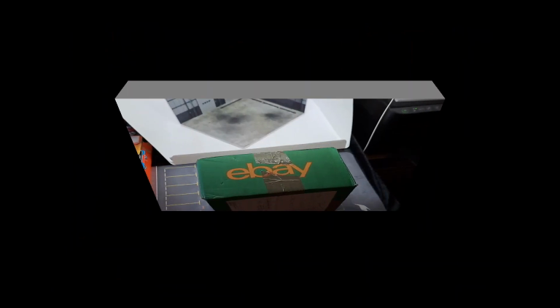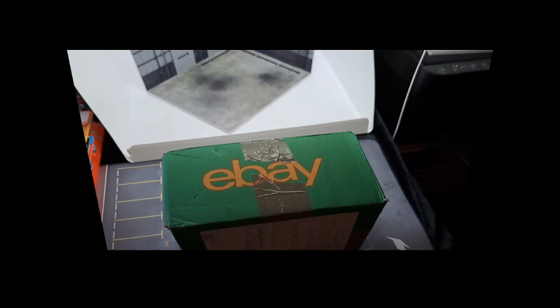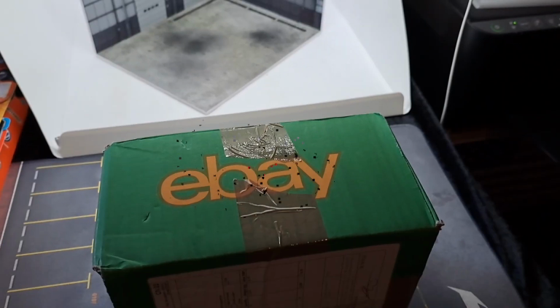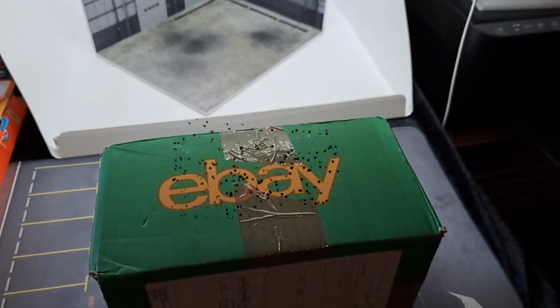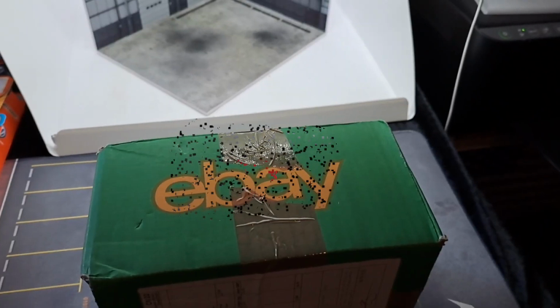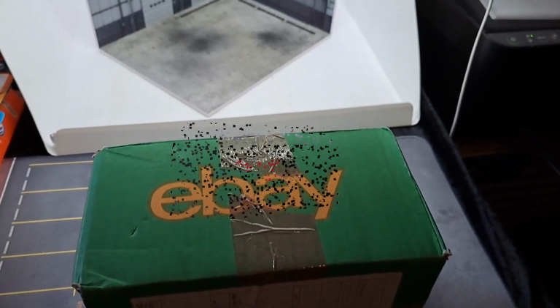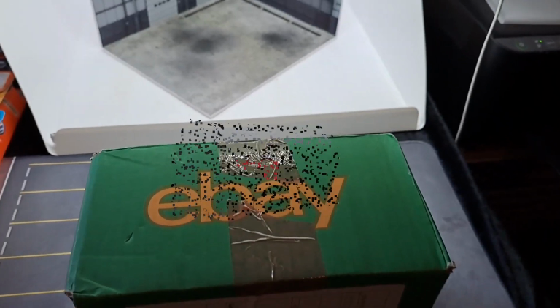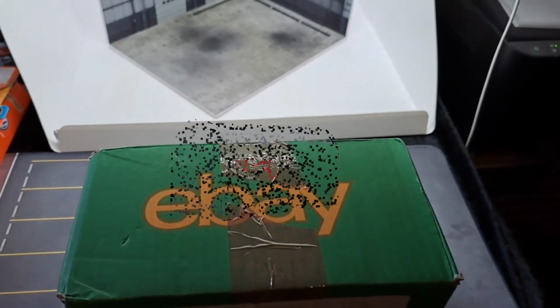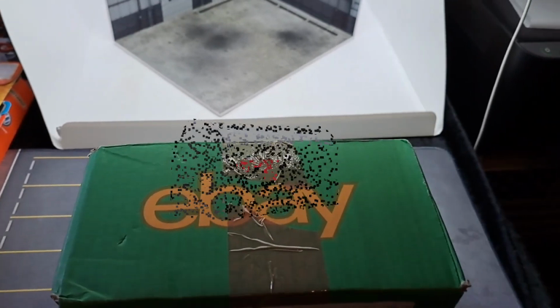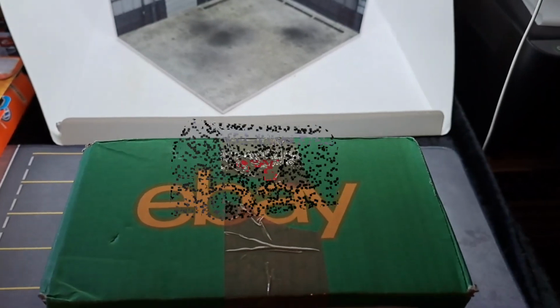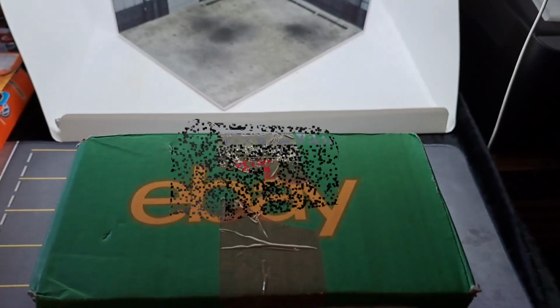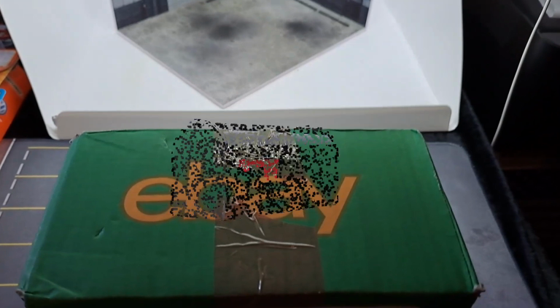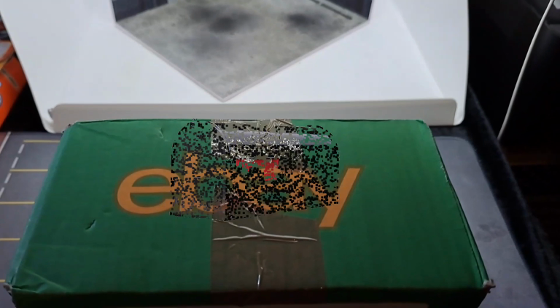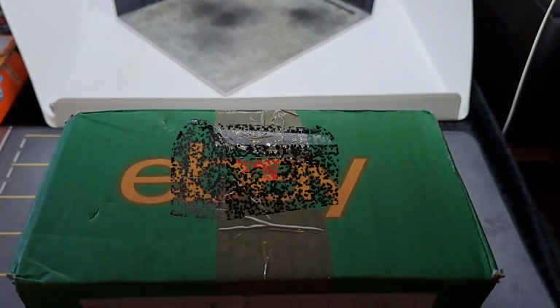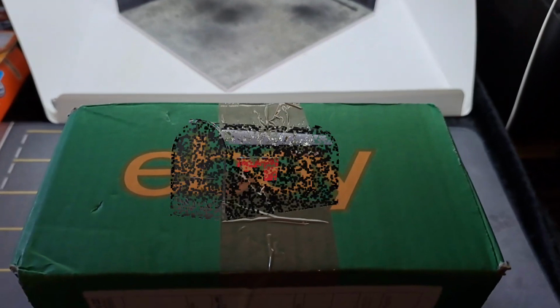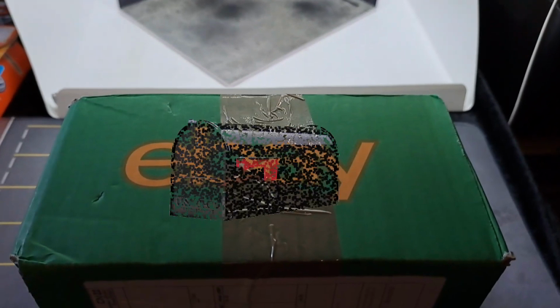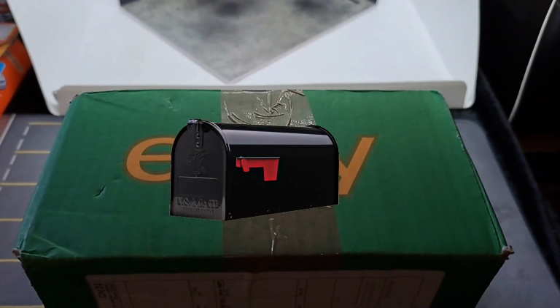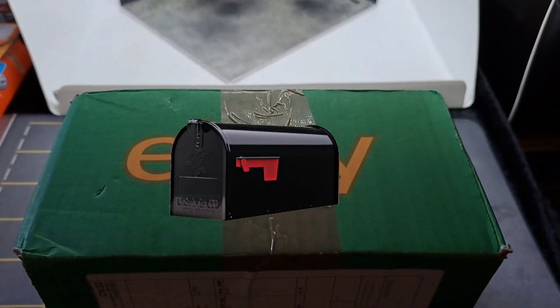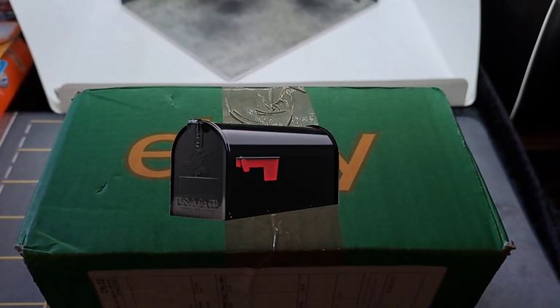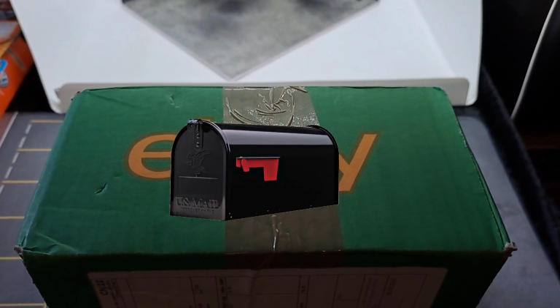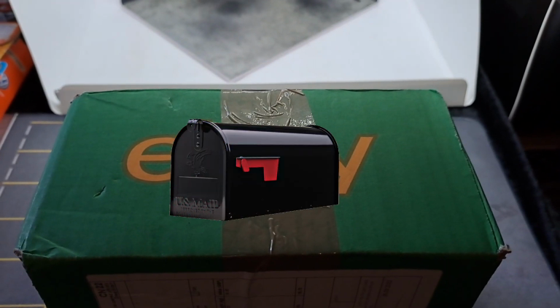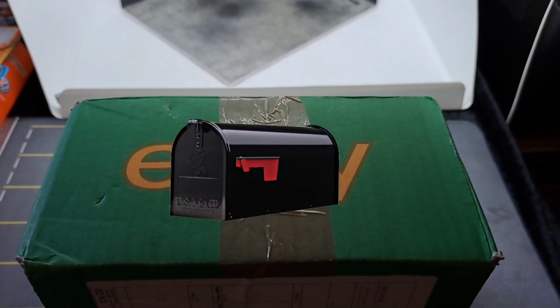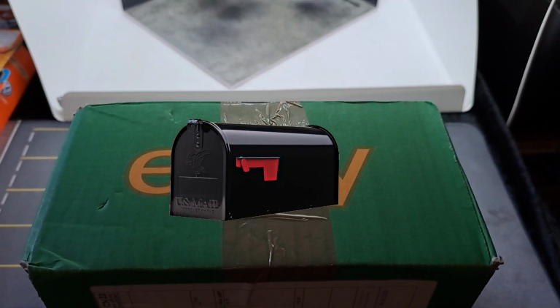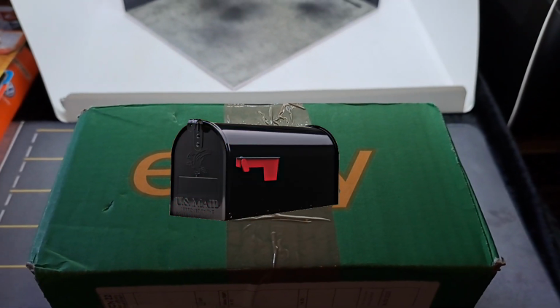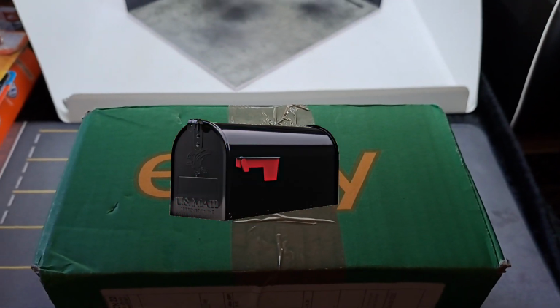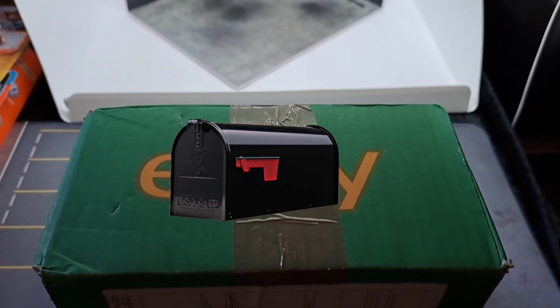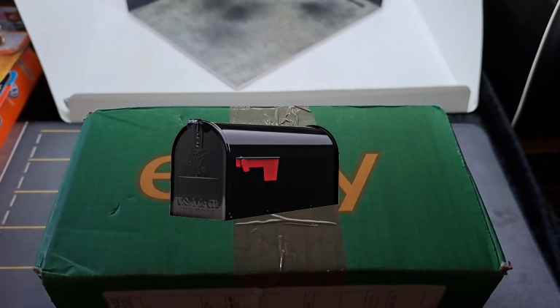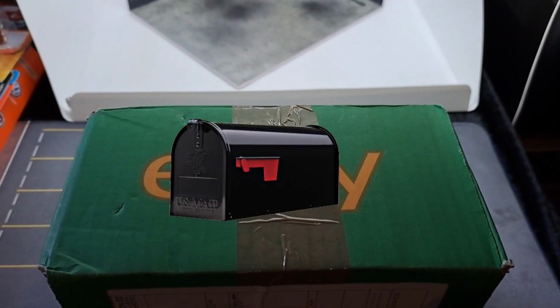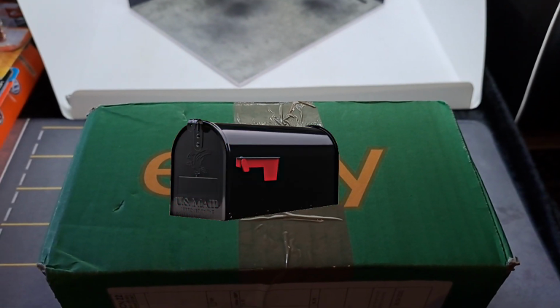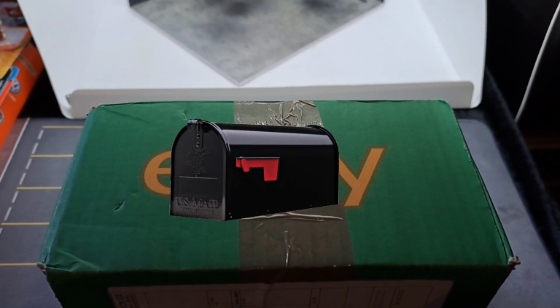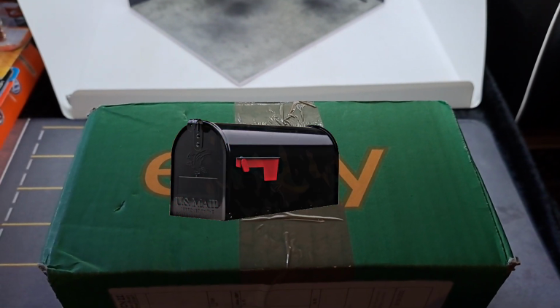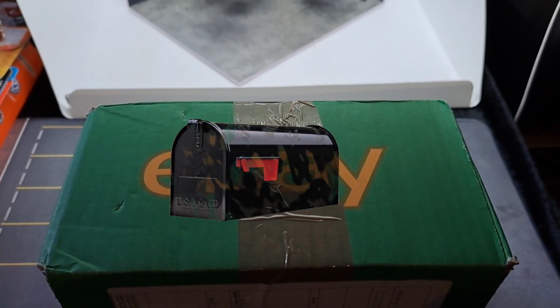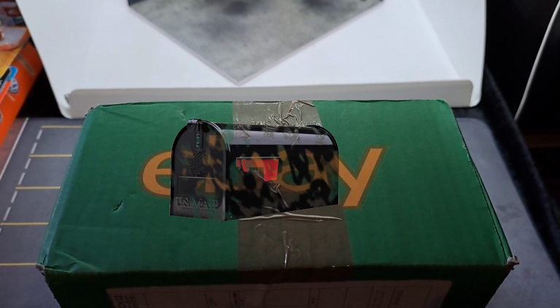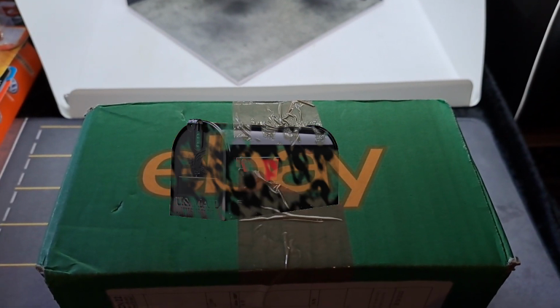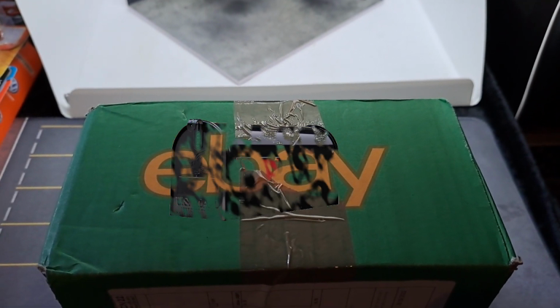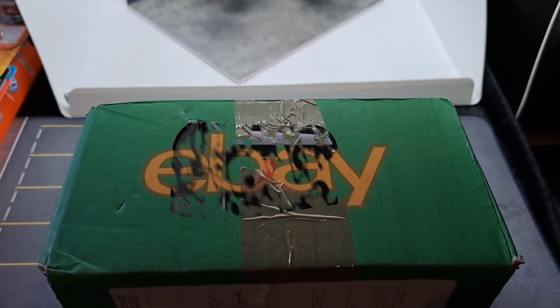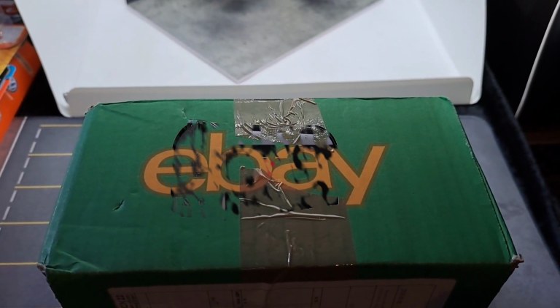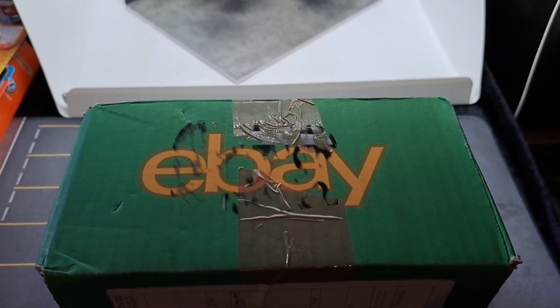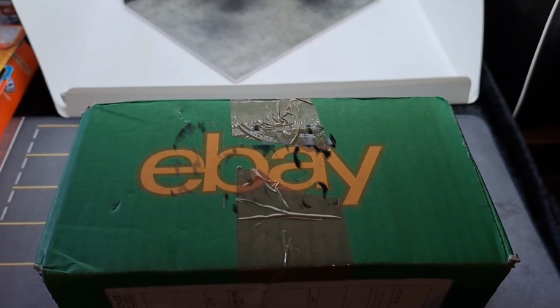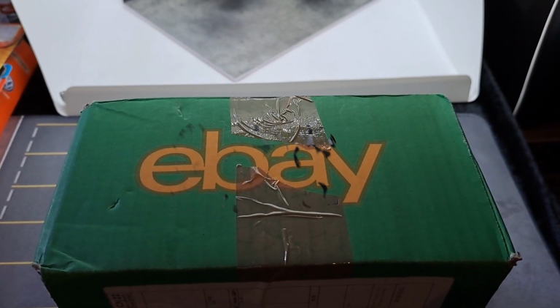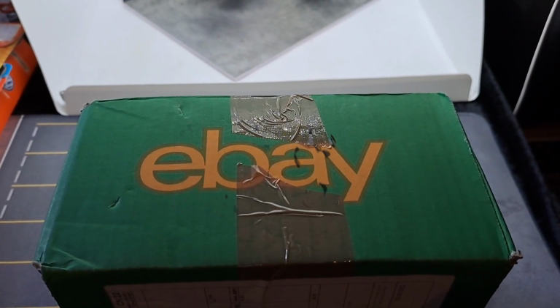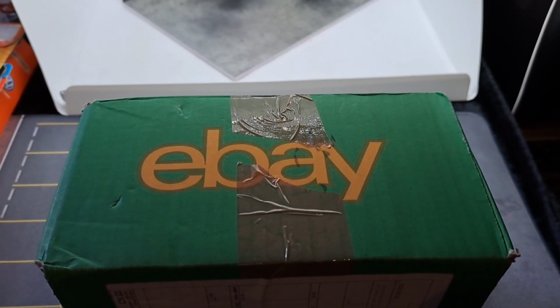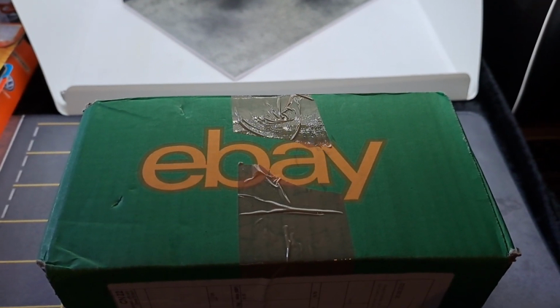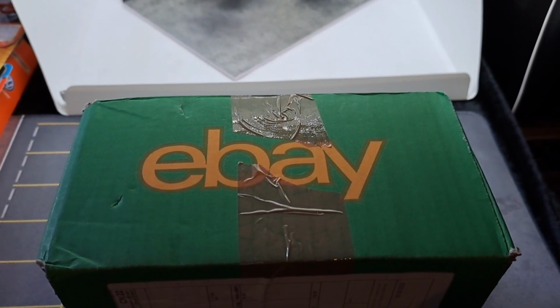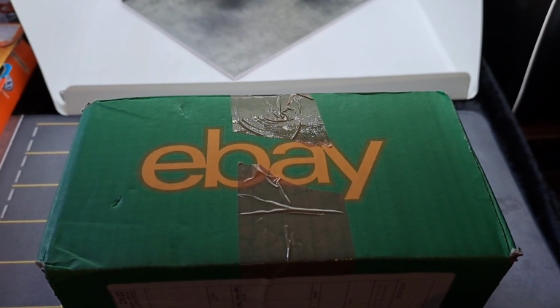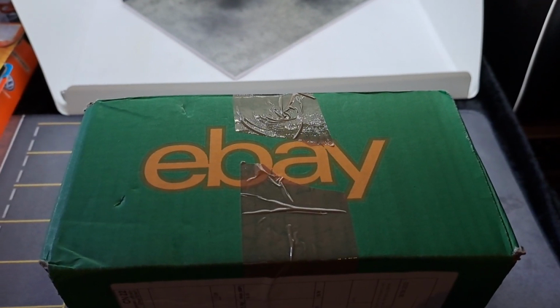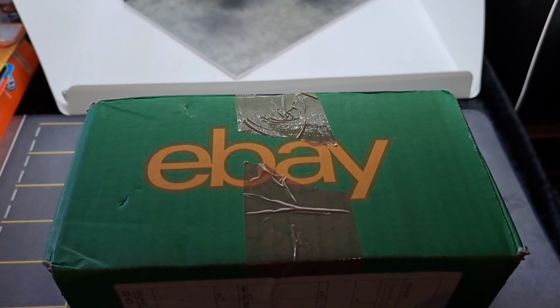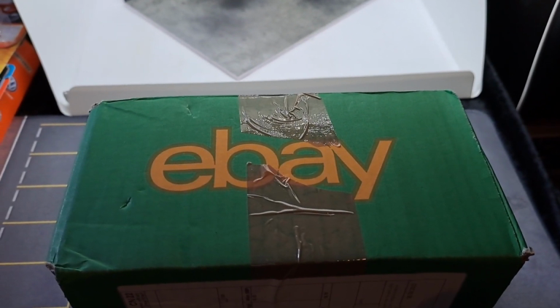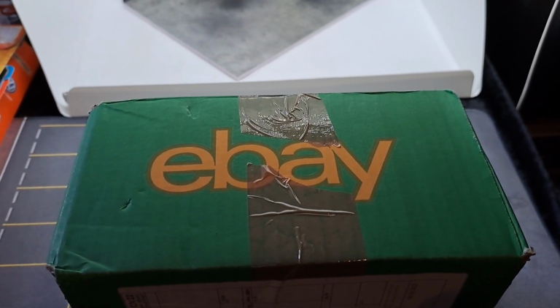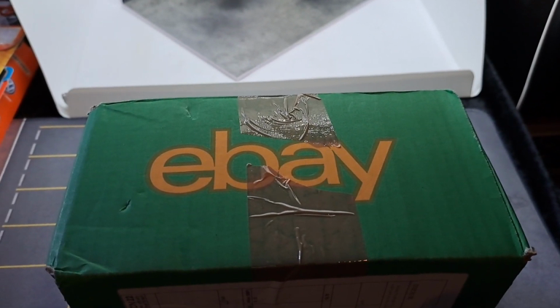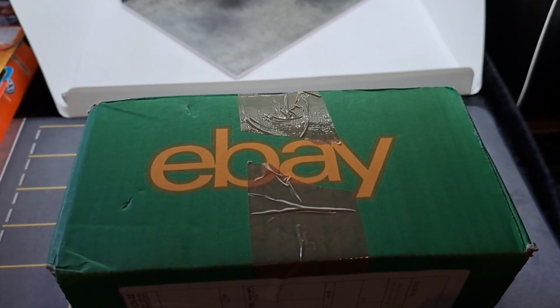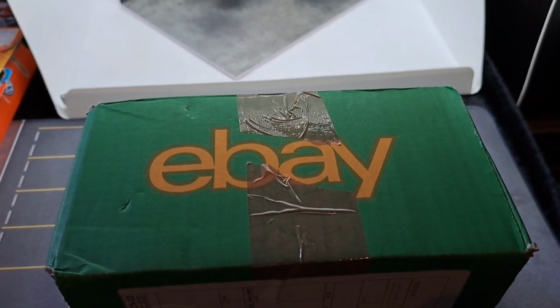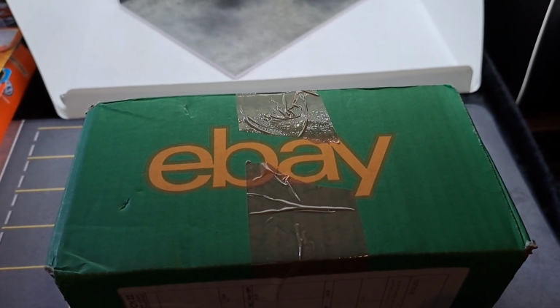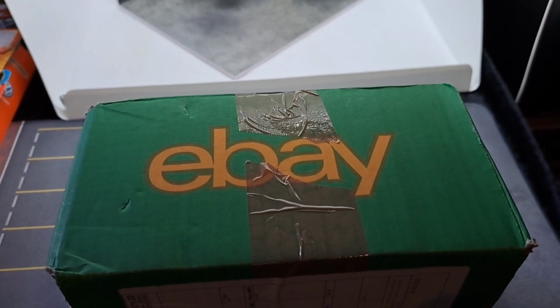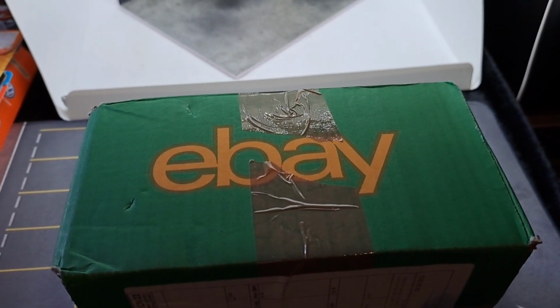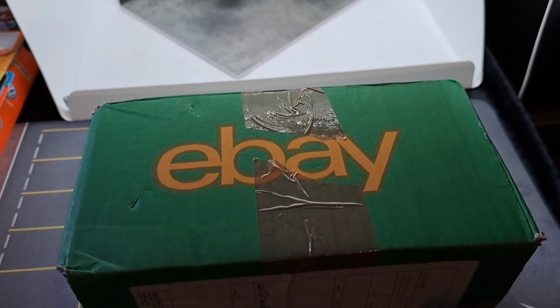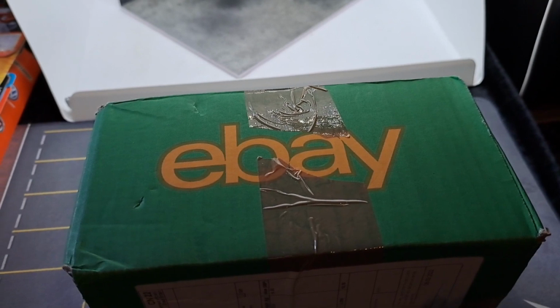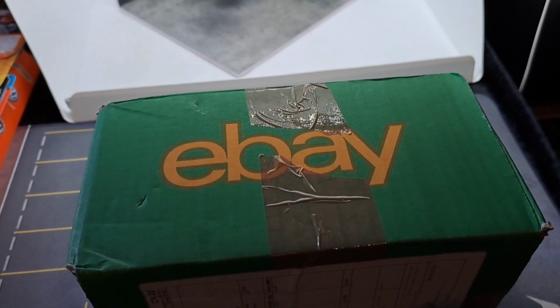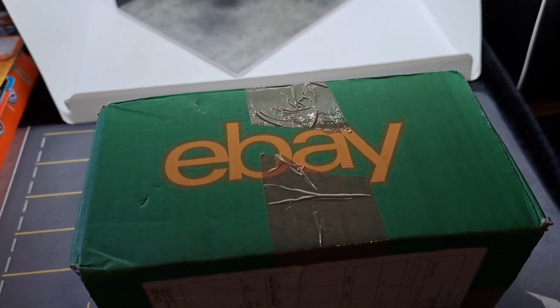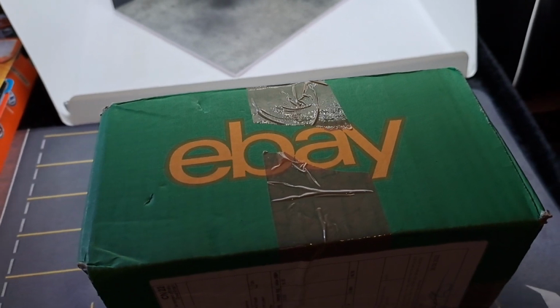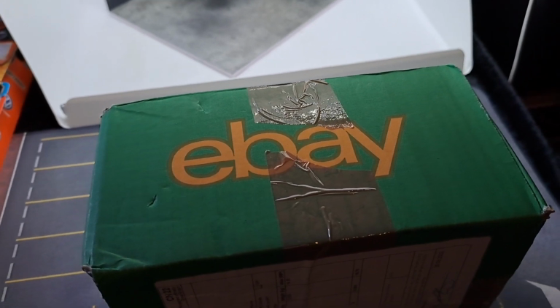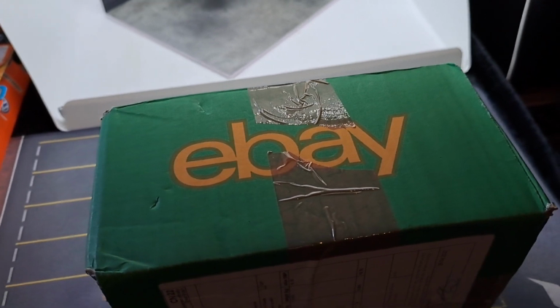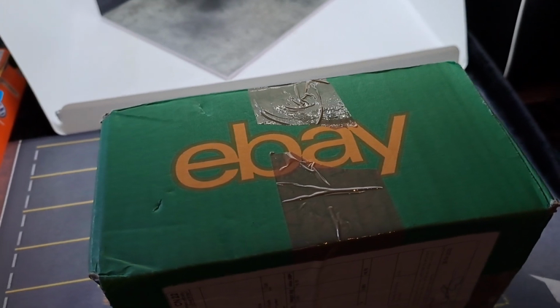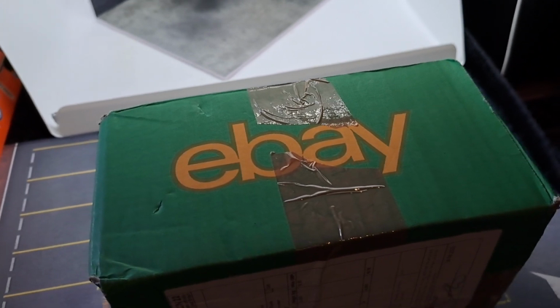It's mail time. A package from eBay. Let's open it and find out what's inside.